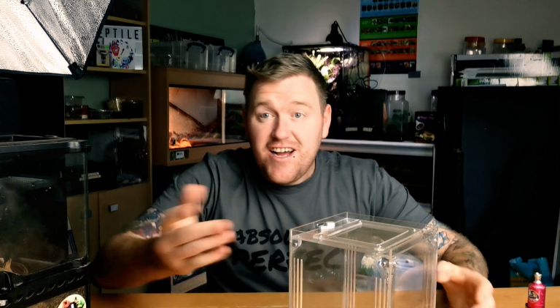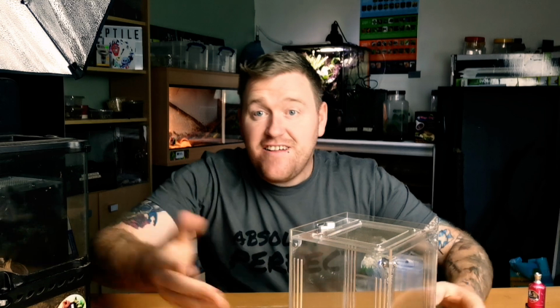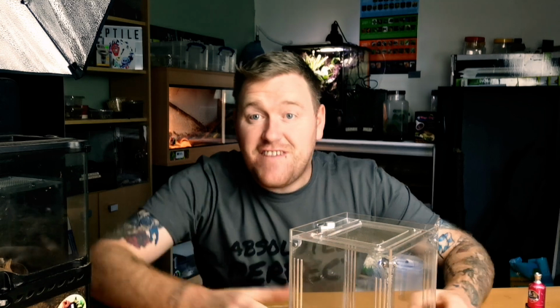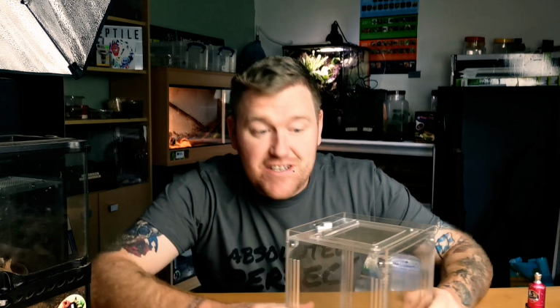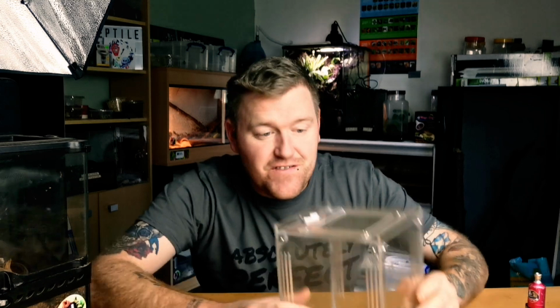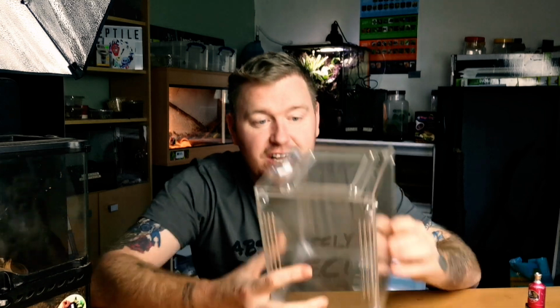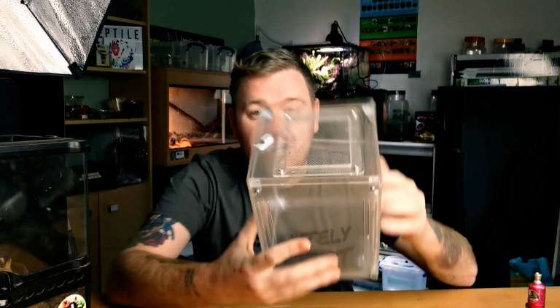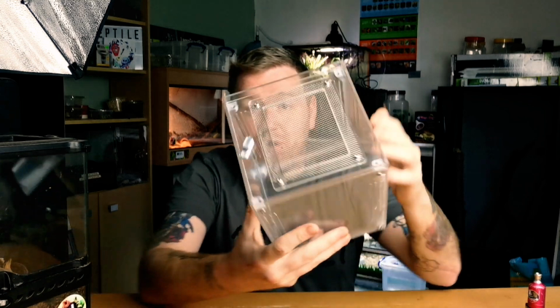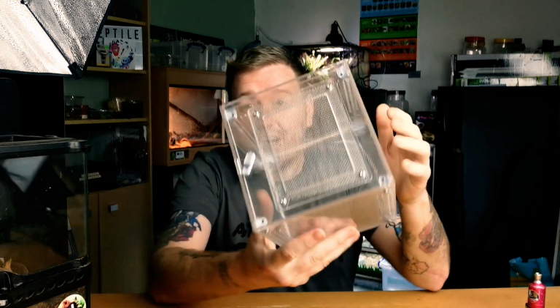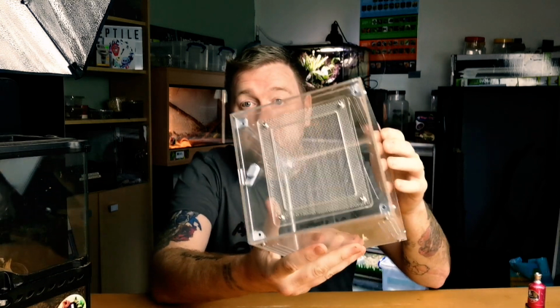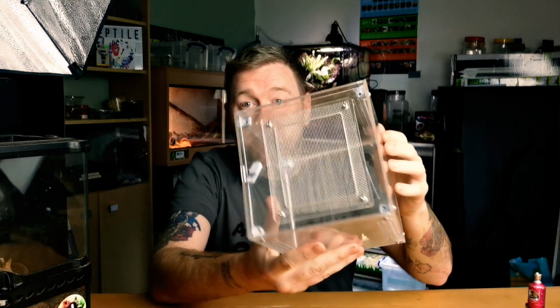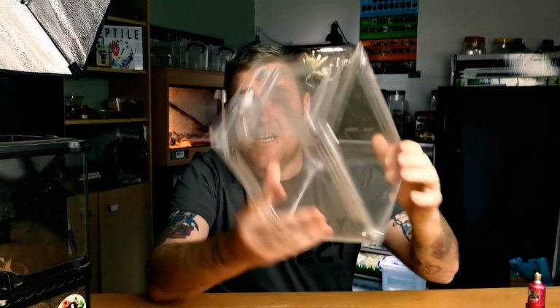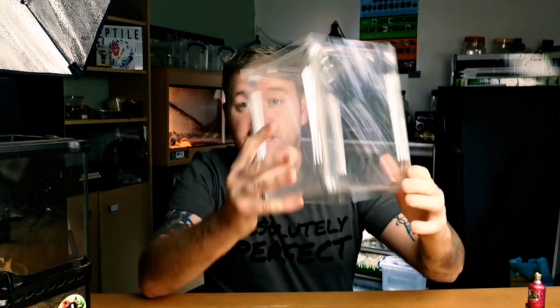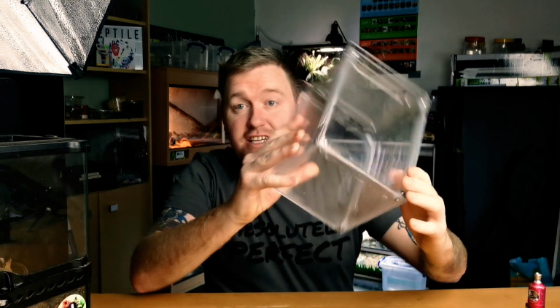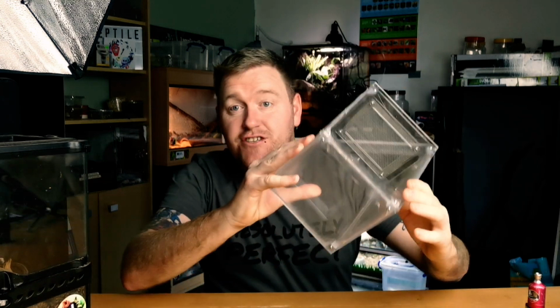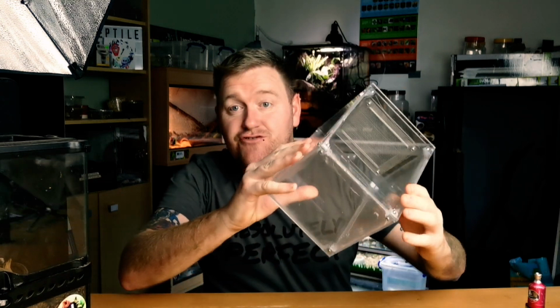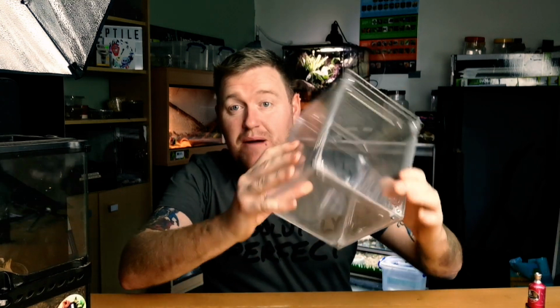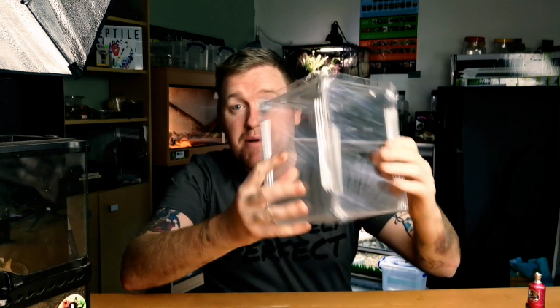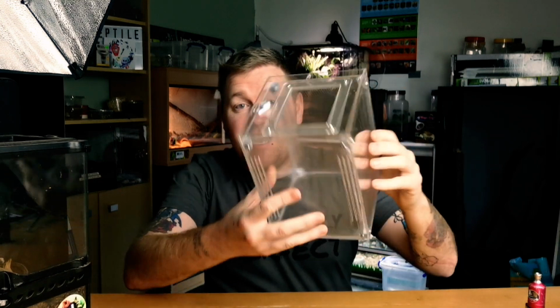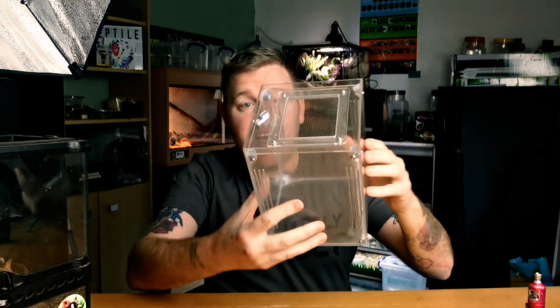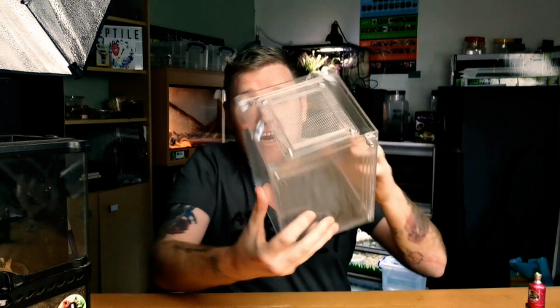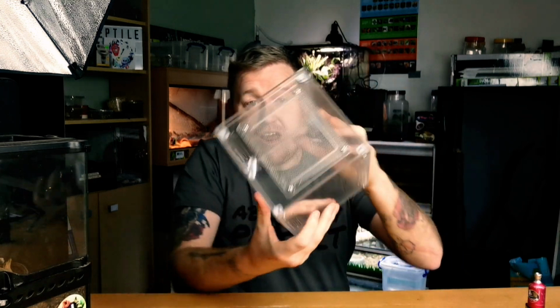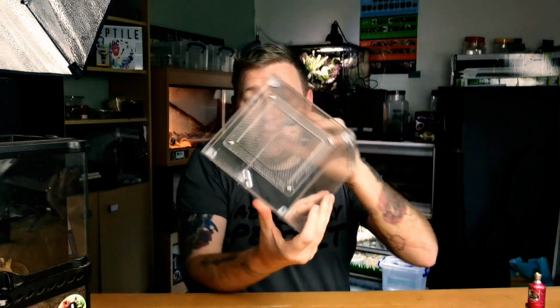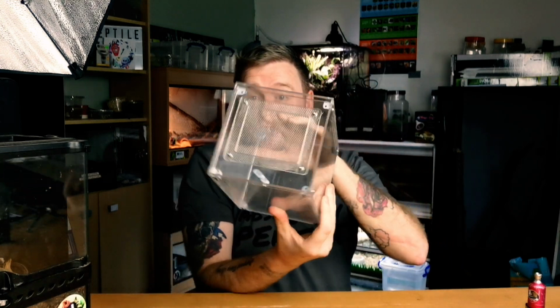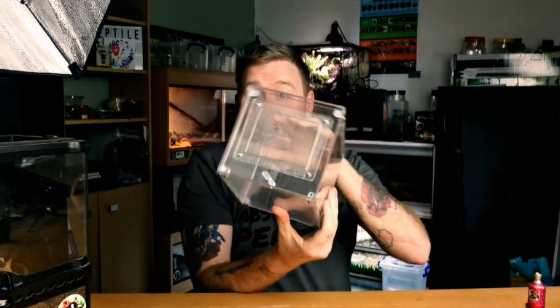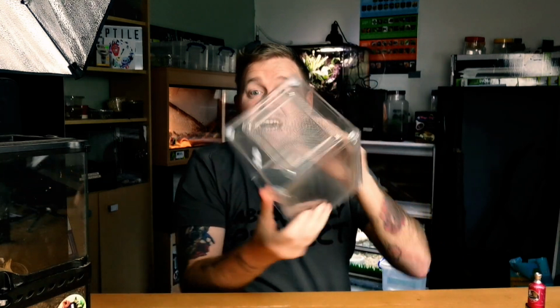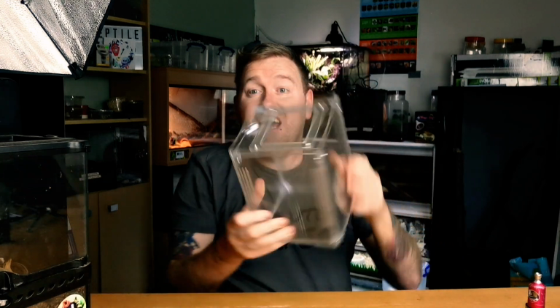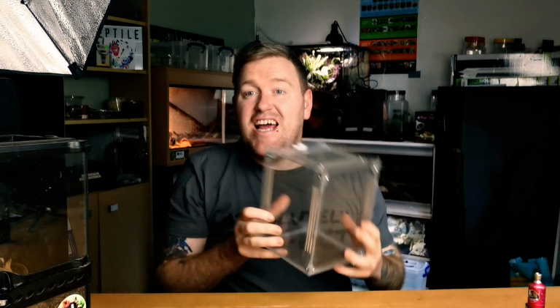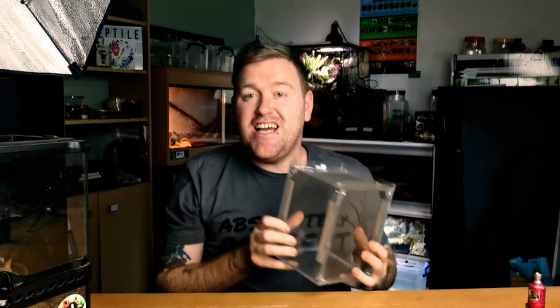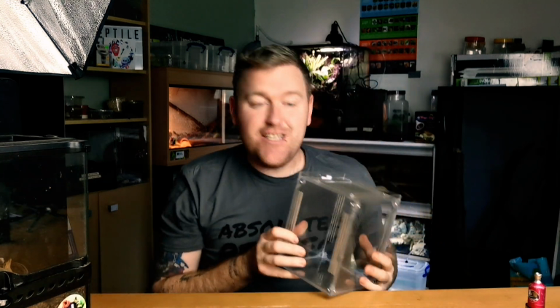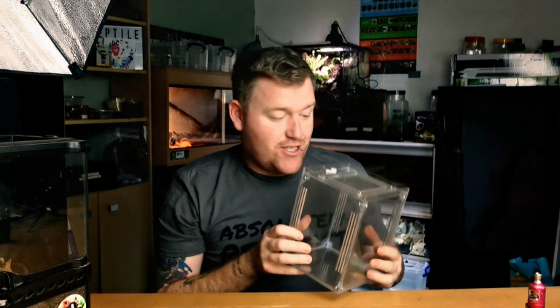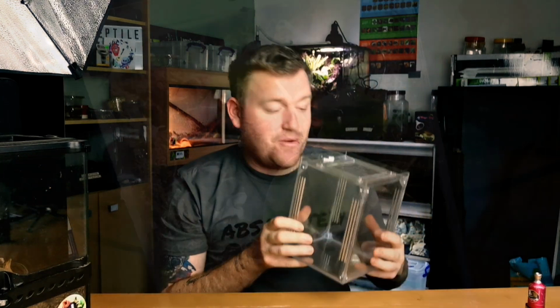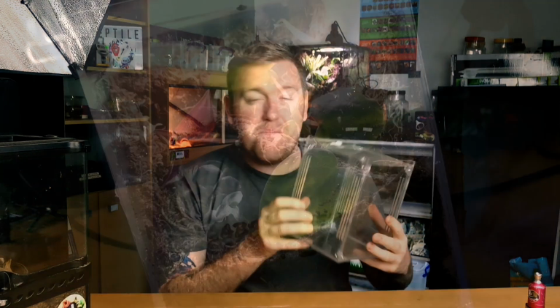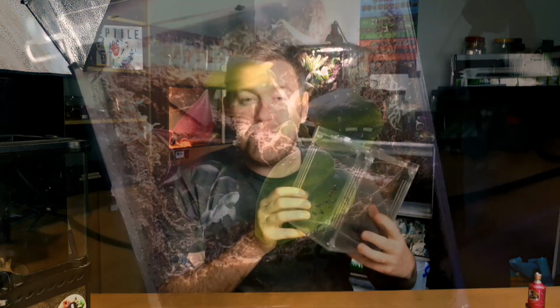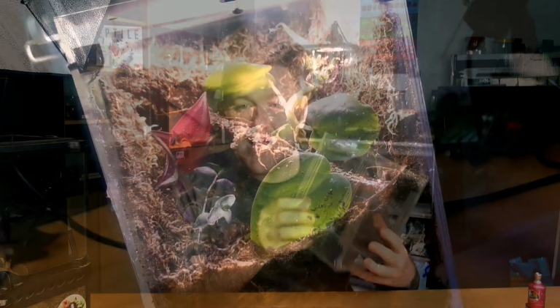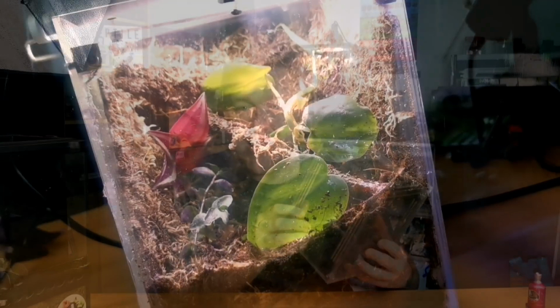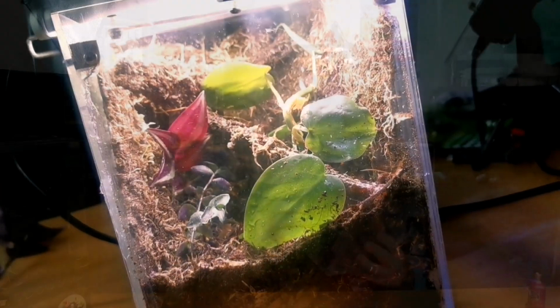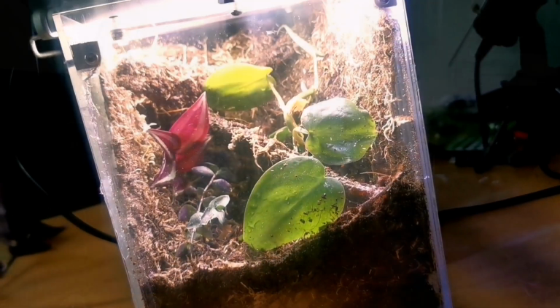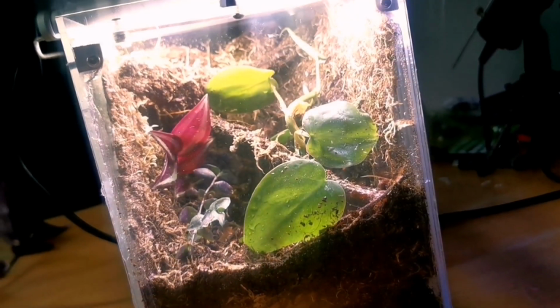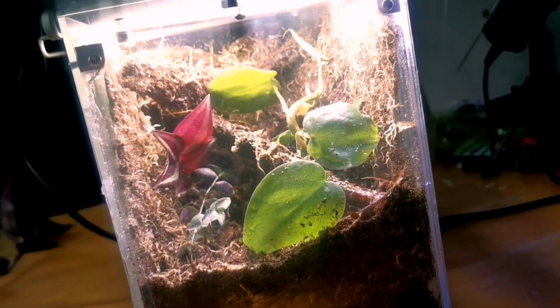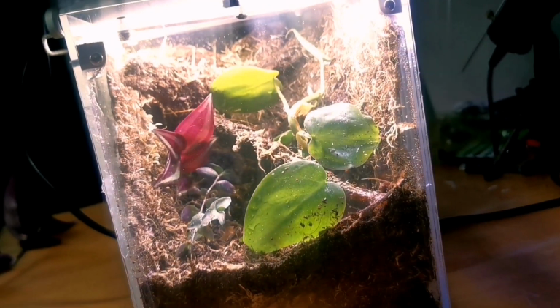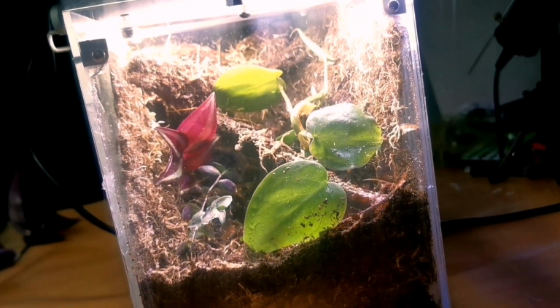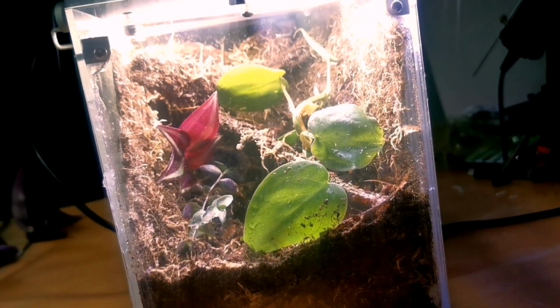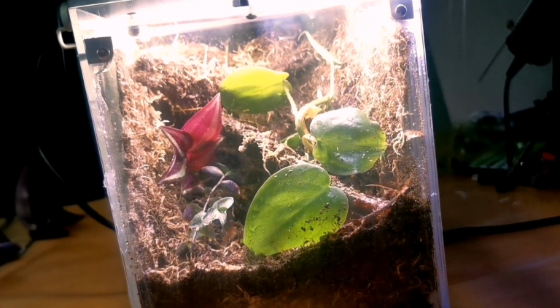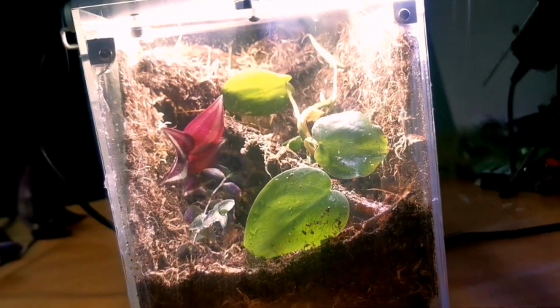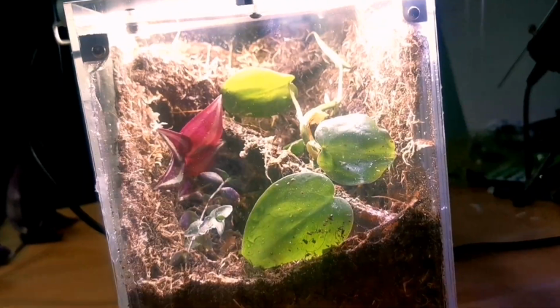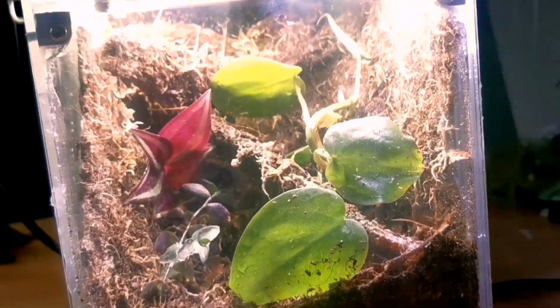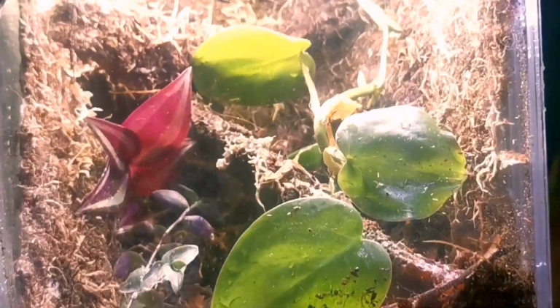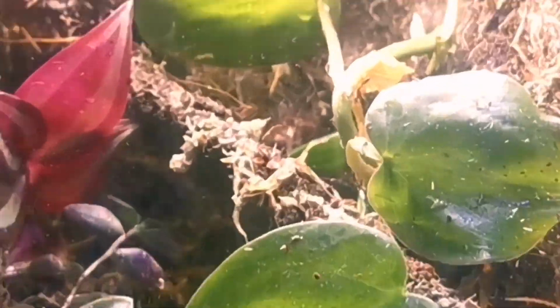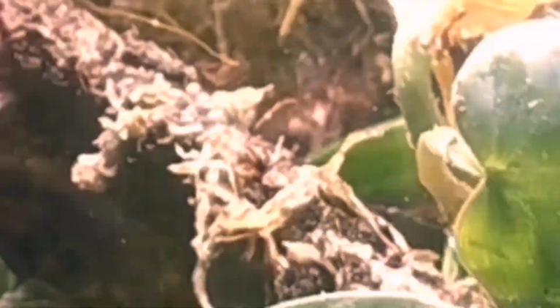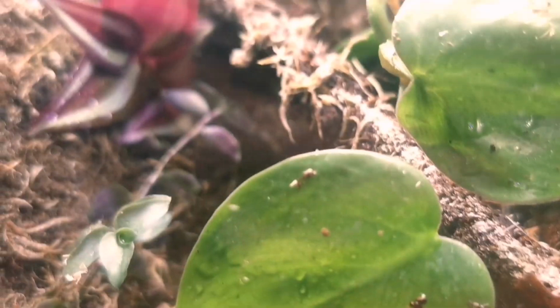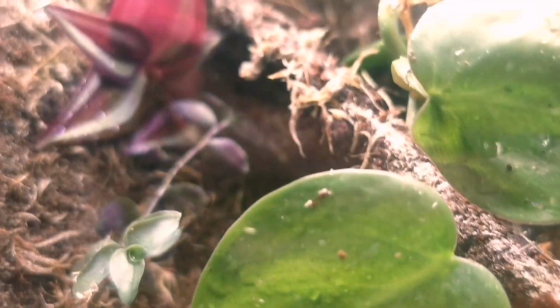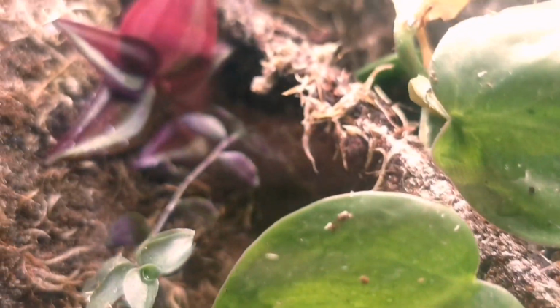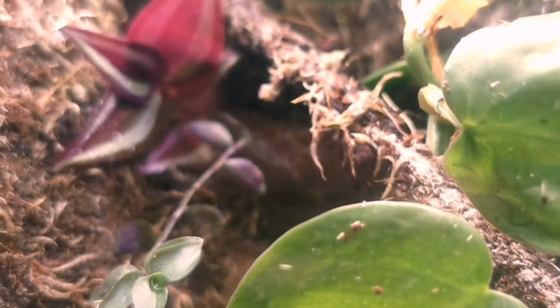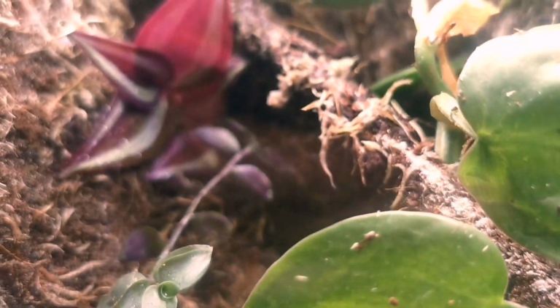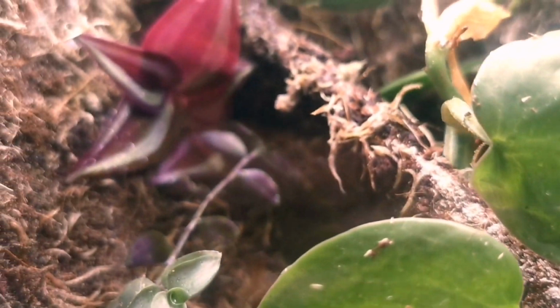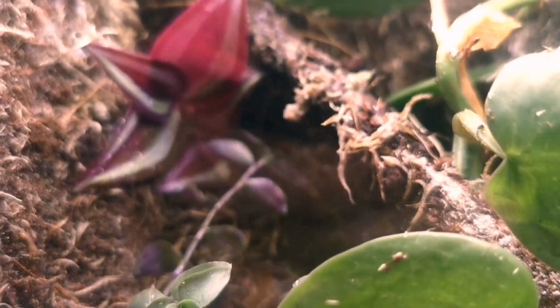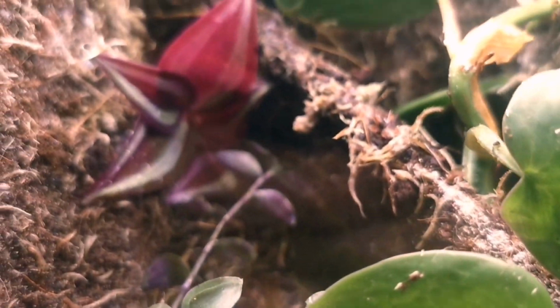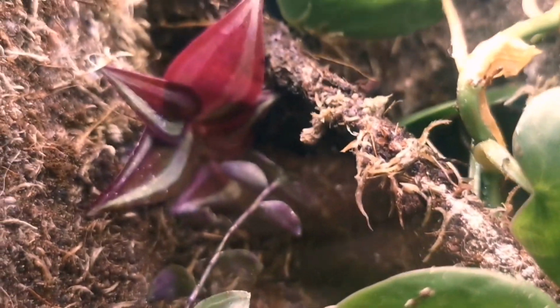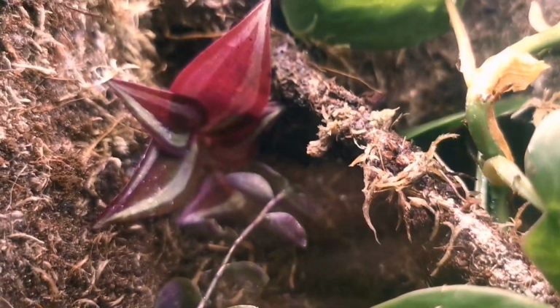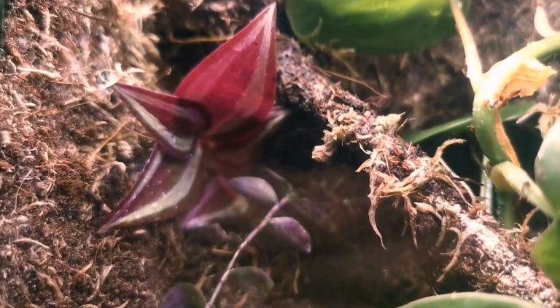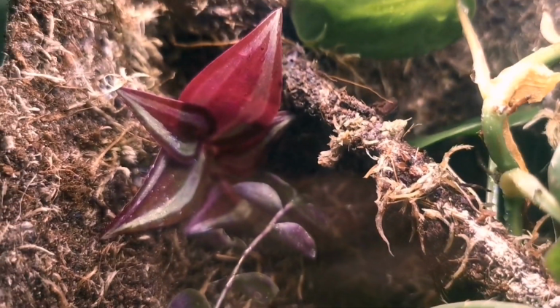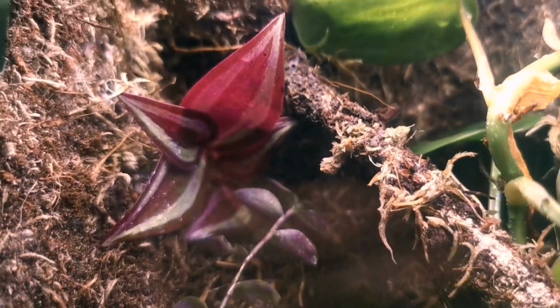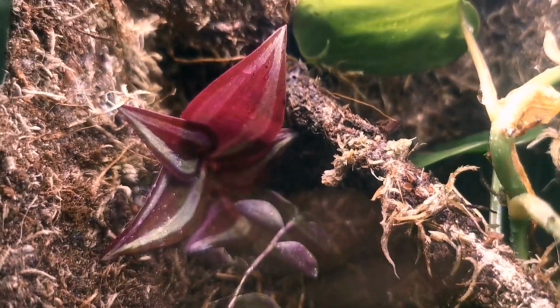In this video we're going to be turning this drab little enclosure into an amazing little bioactive enclosure, and this is how we do it.